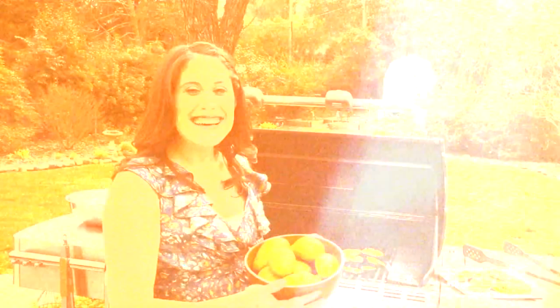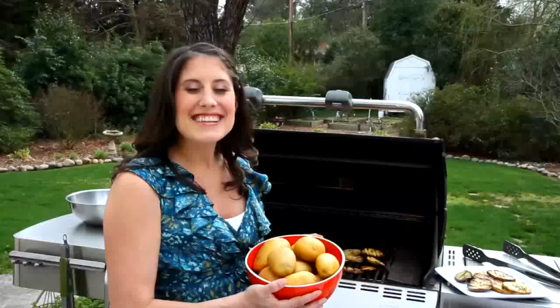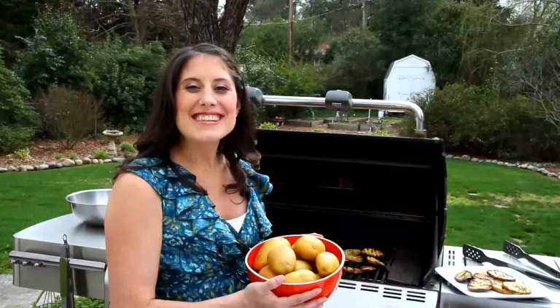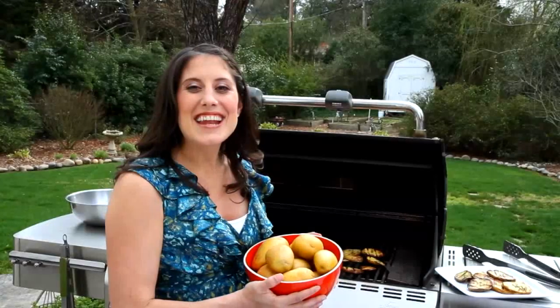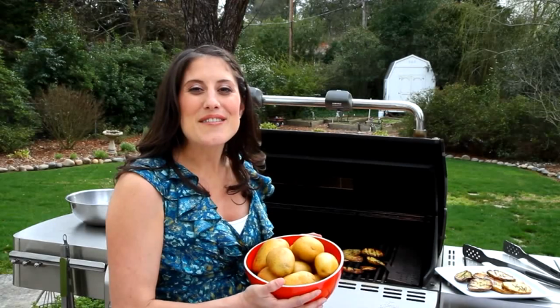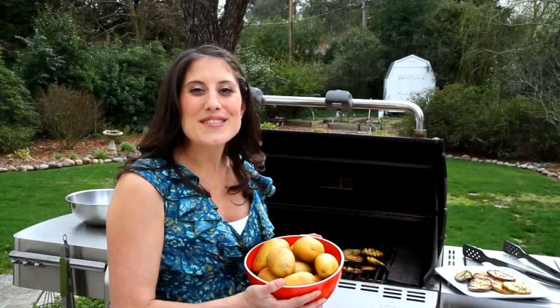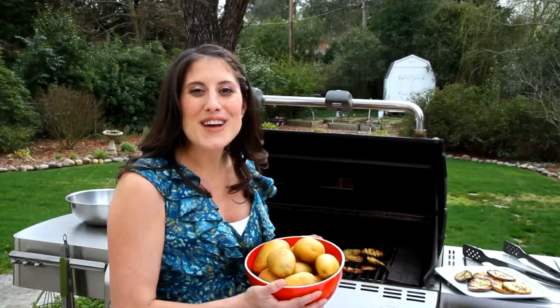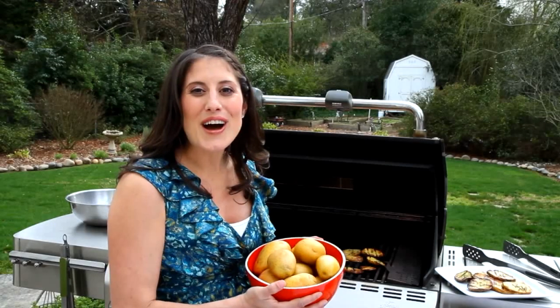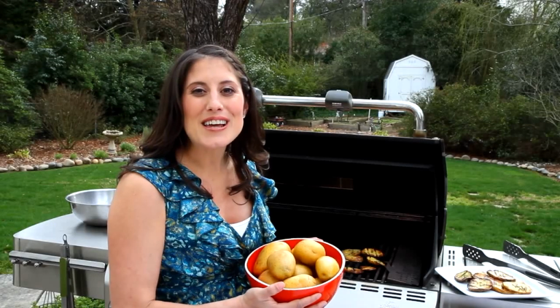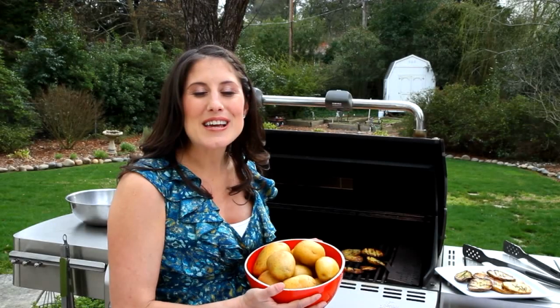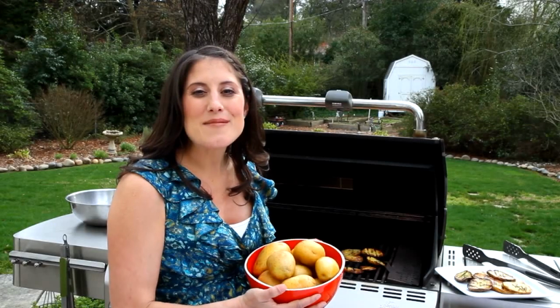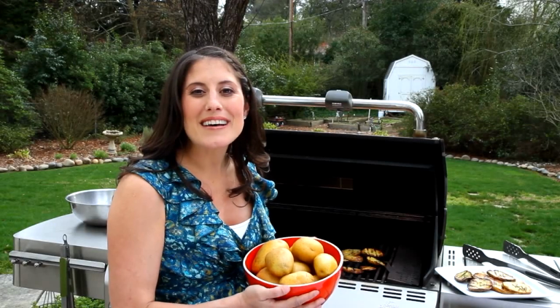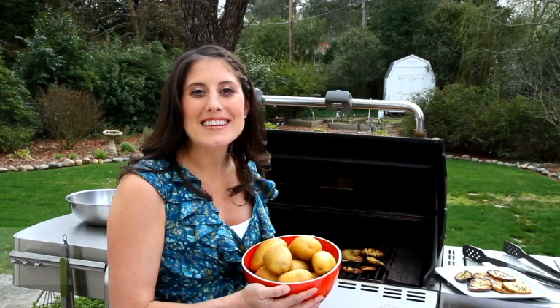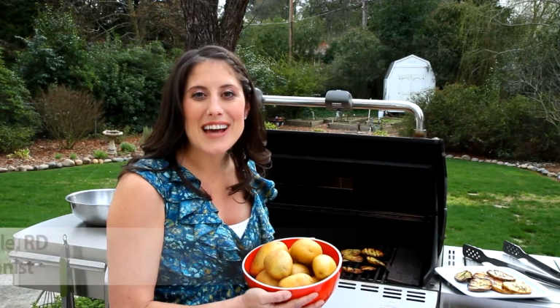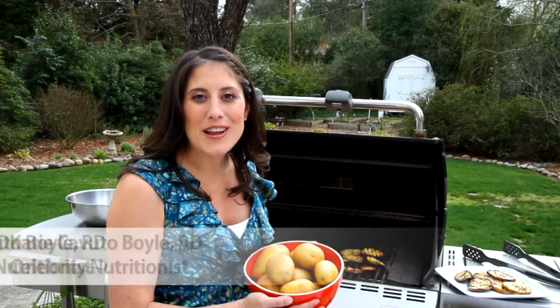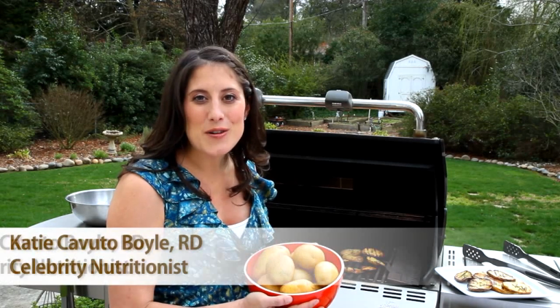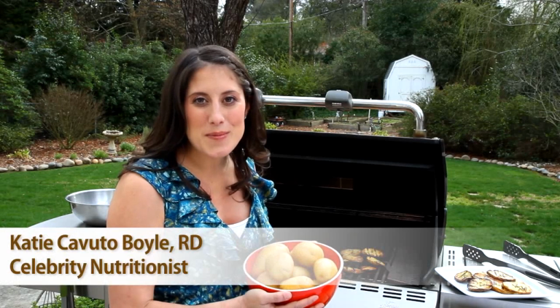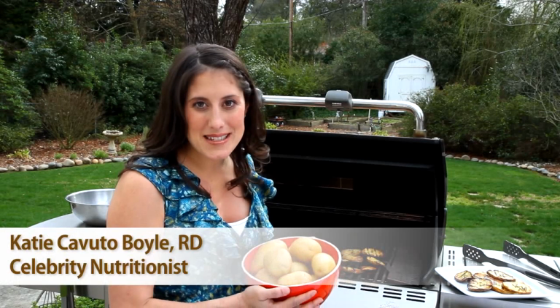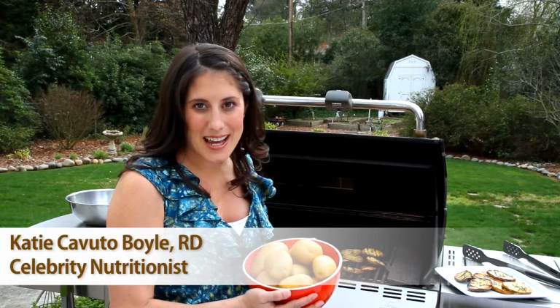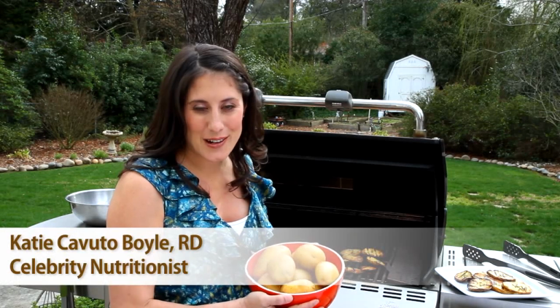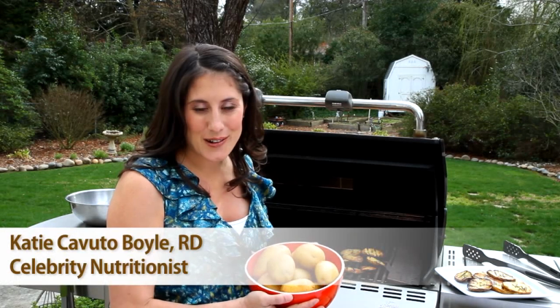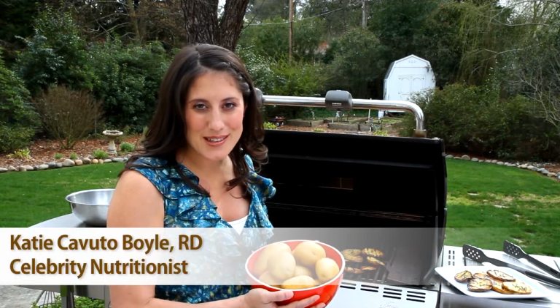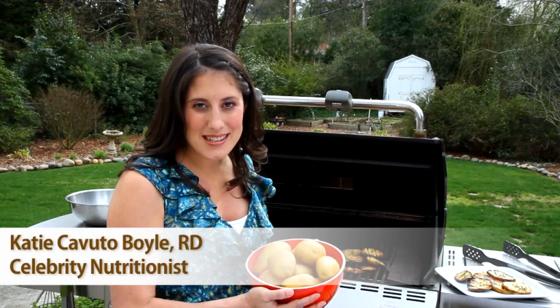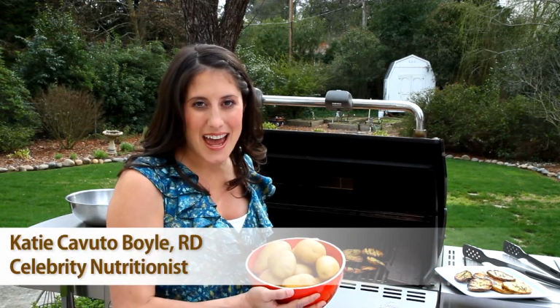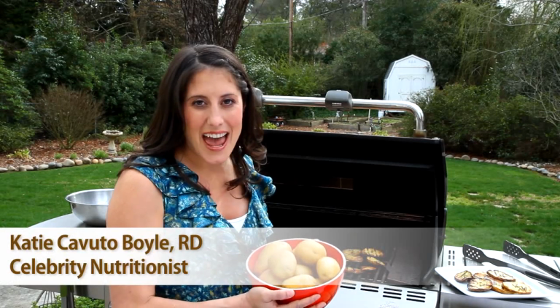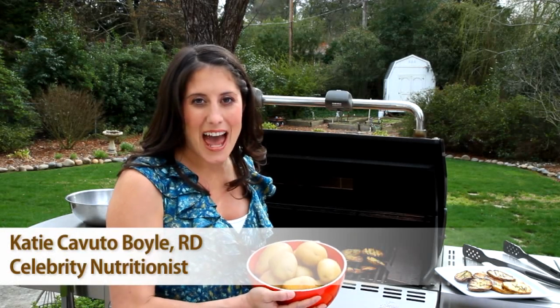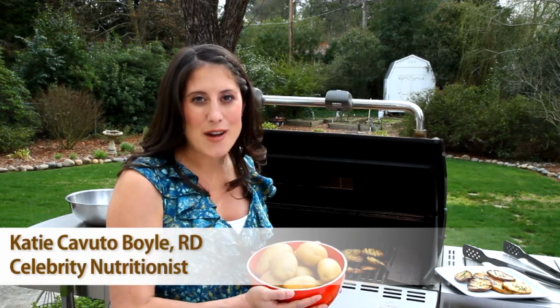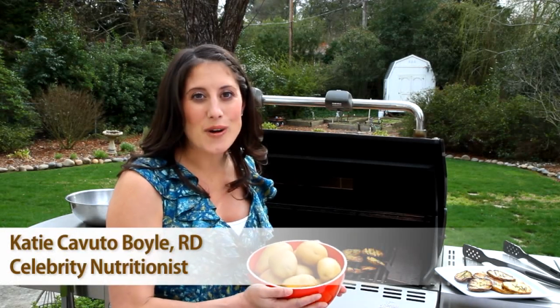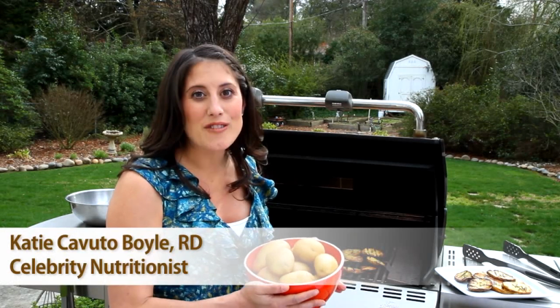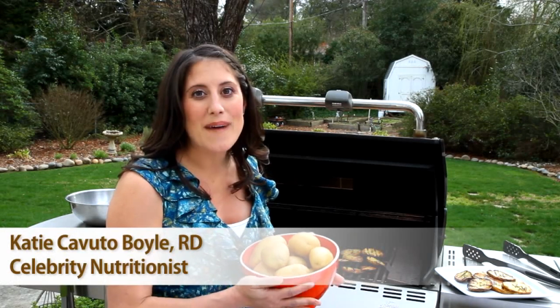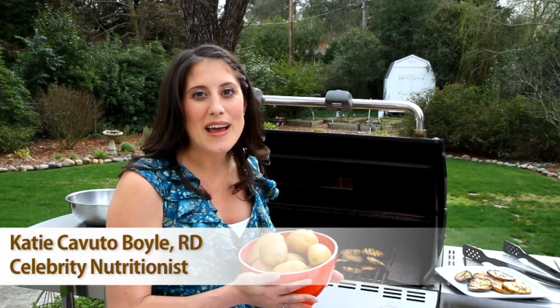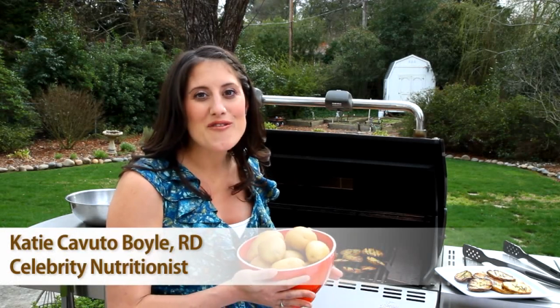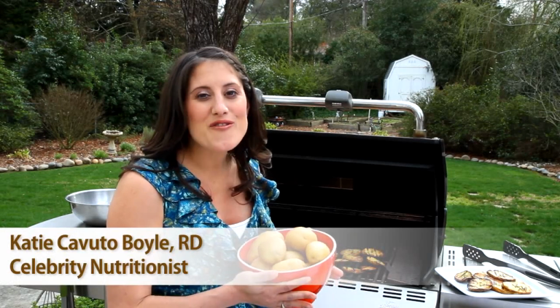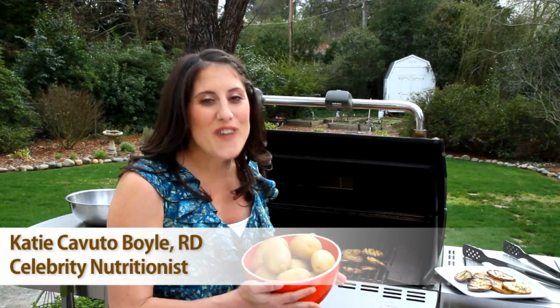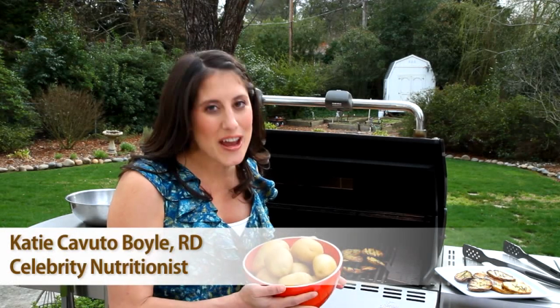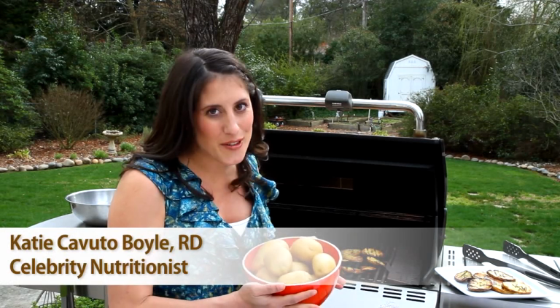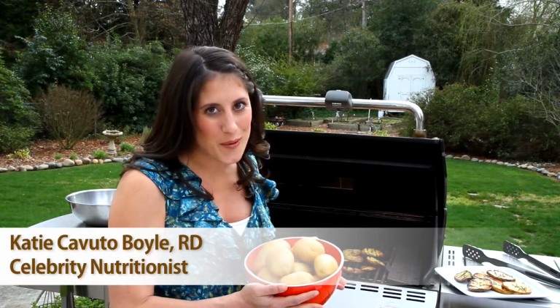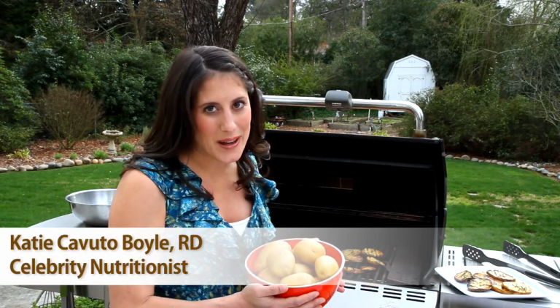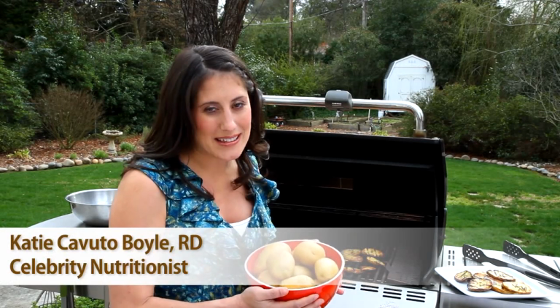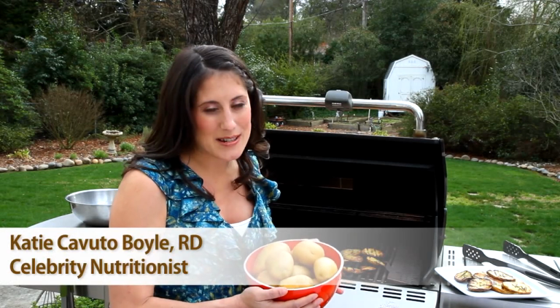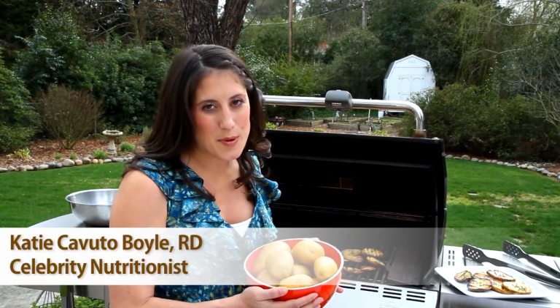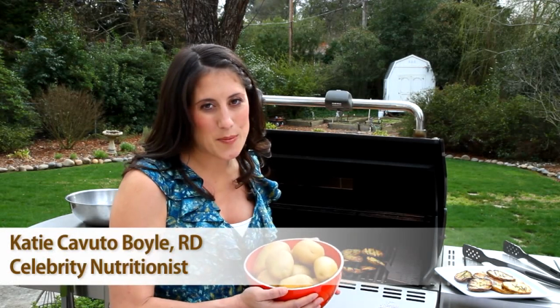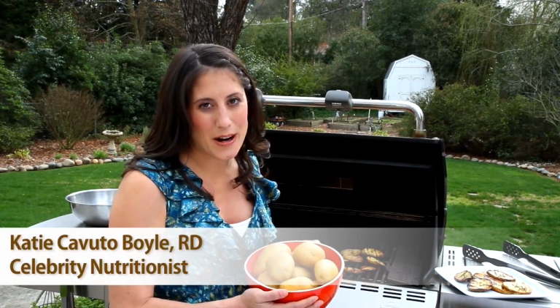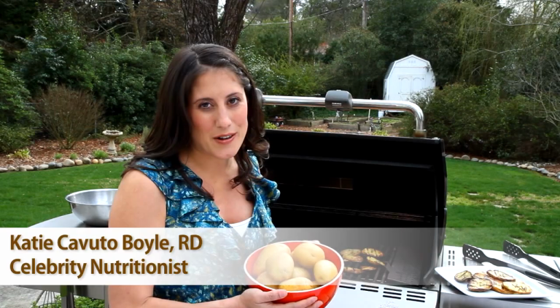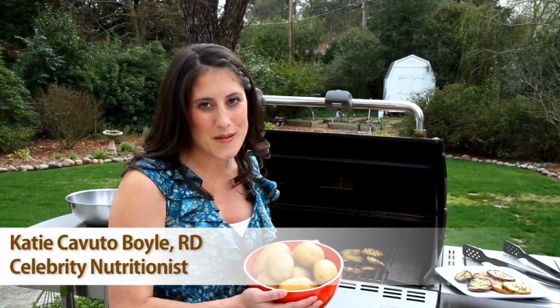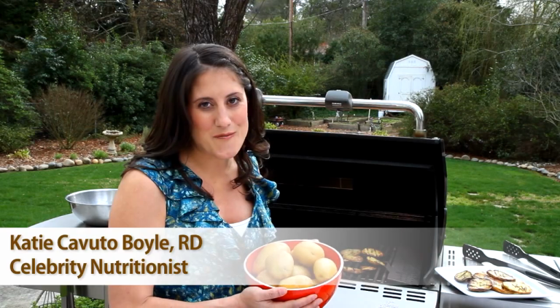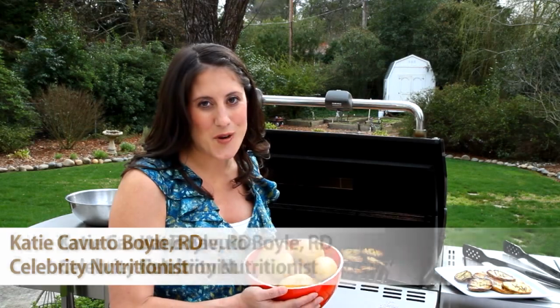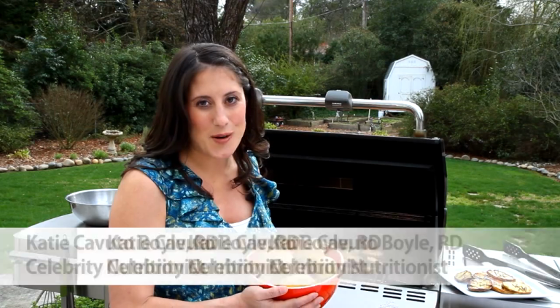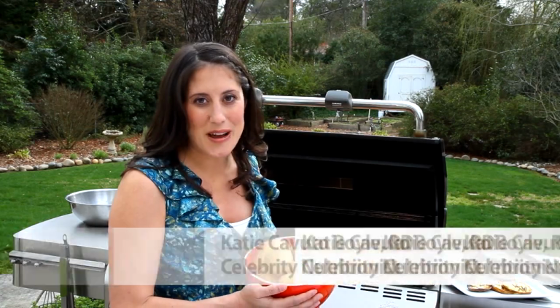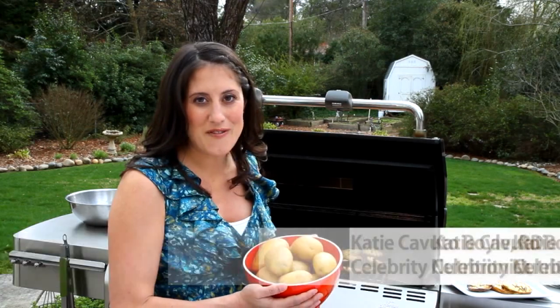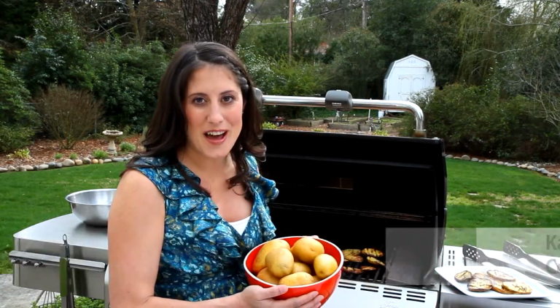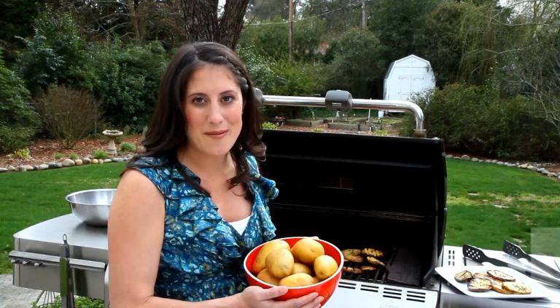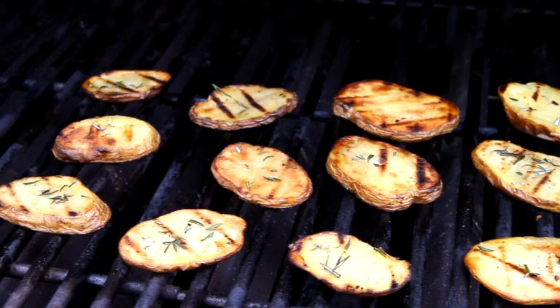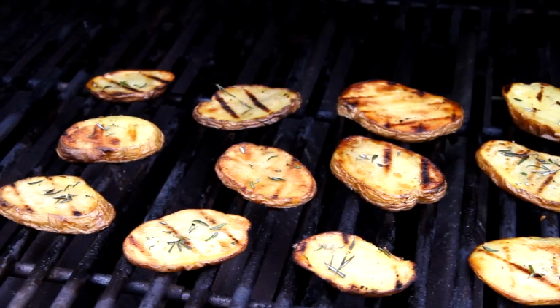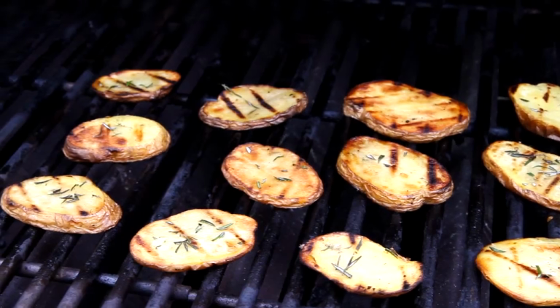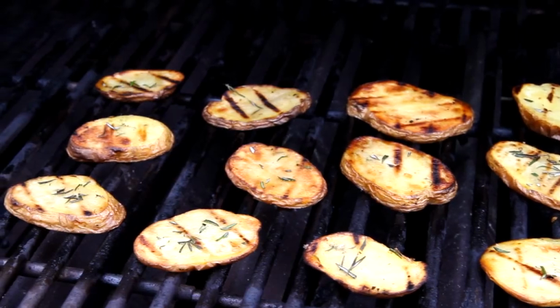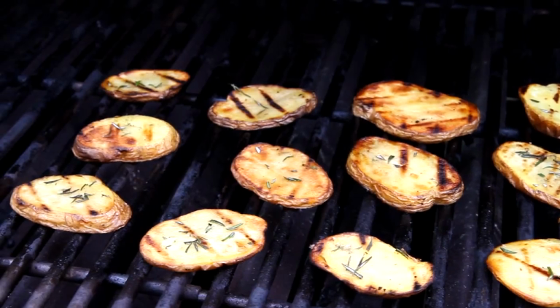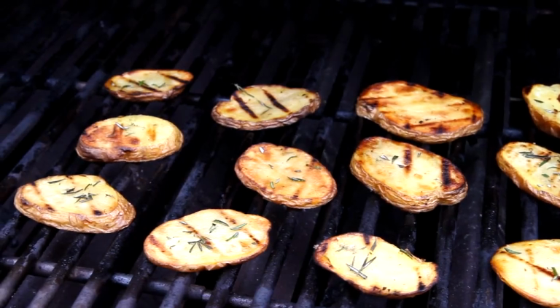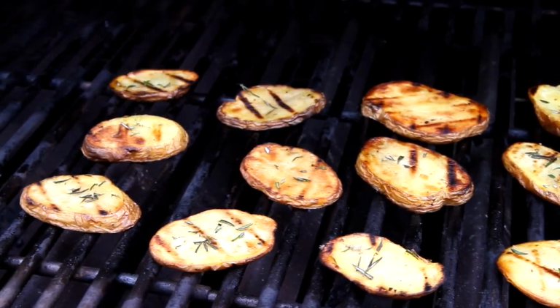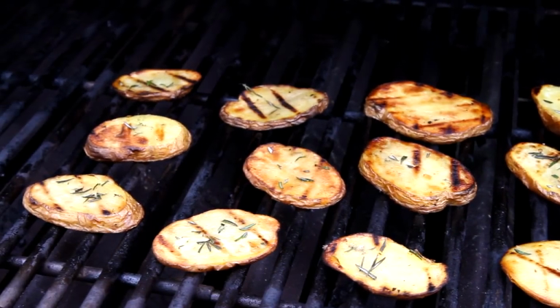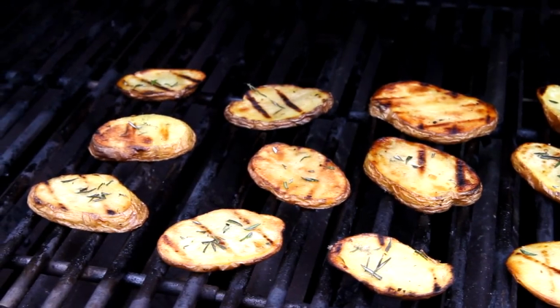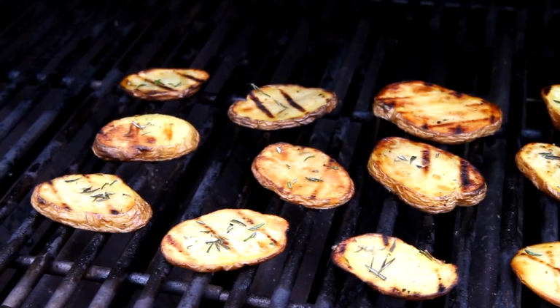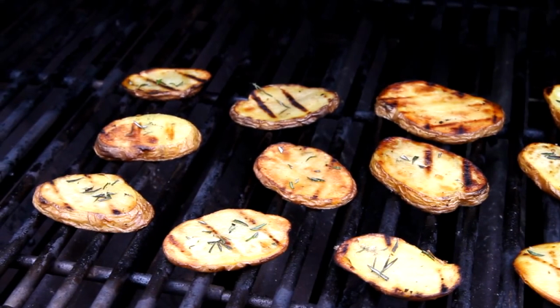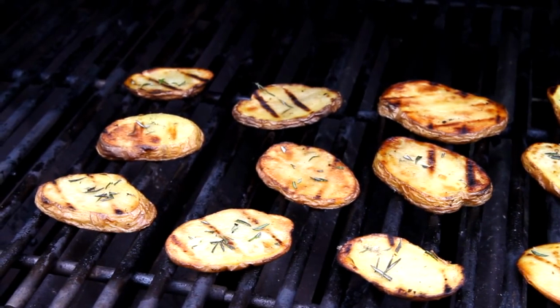Today we're talking about yellow potatoes and one of my favorite ways to prepare them for my family — on the grill.